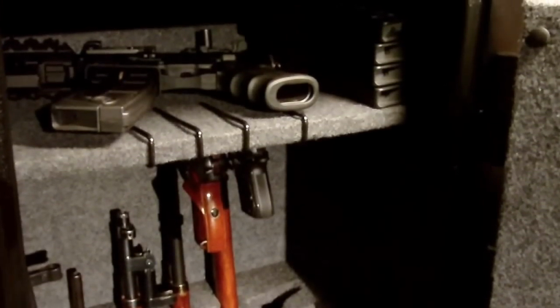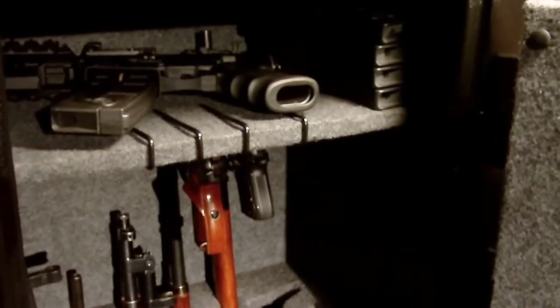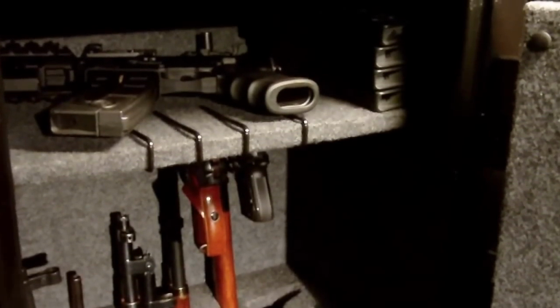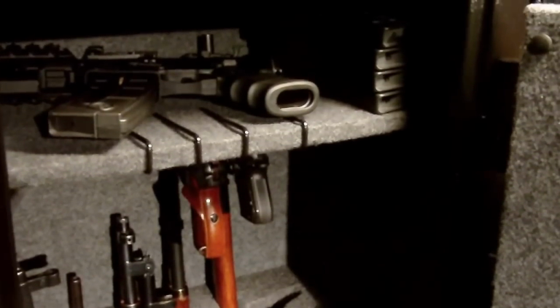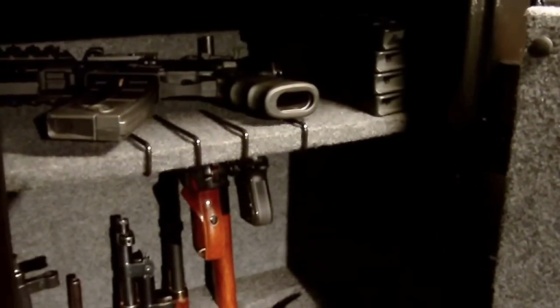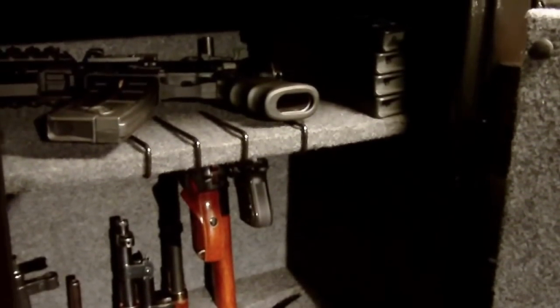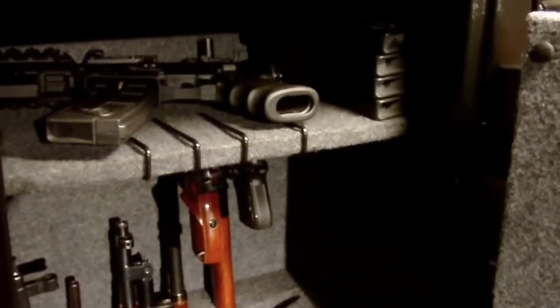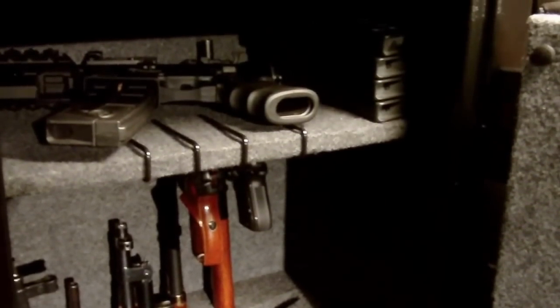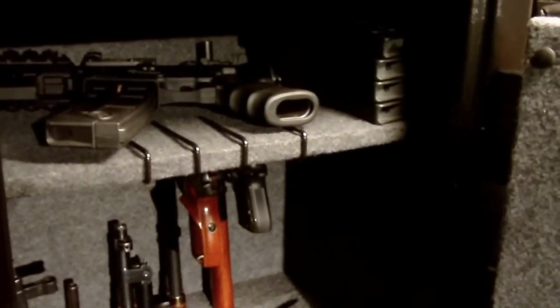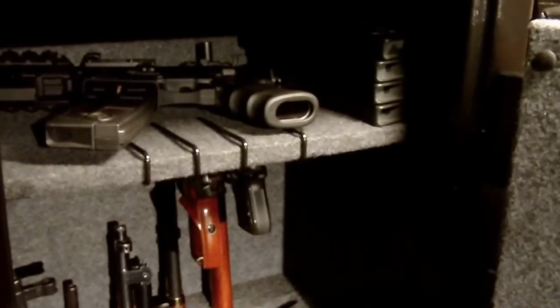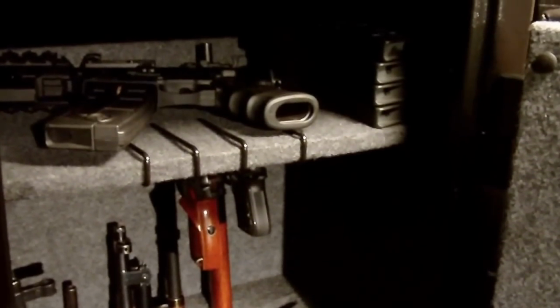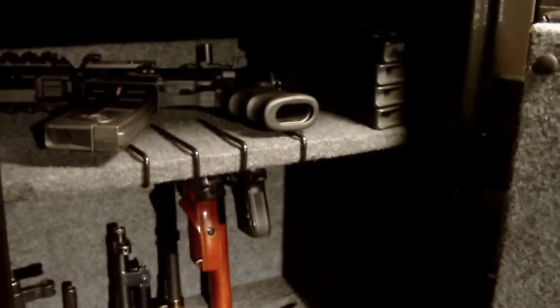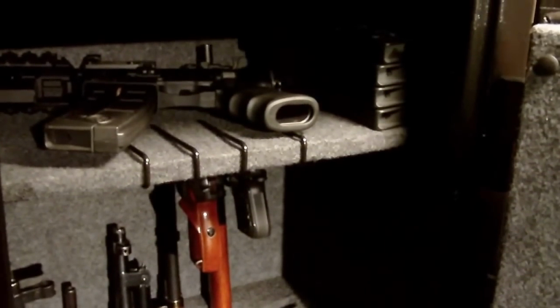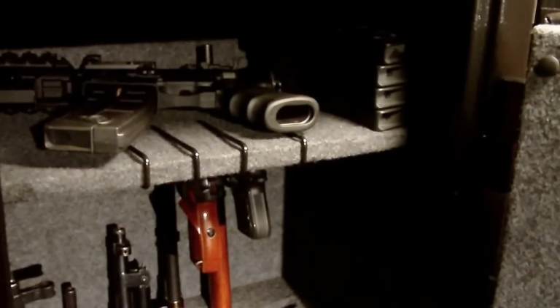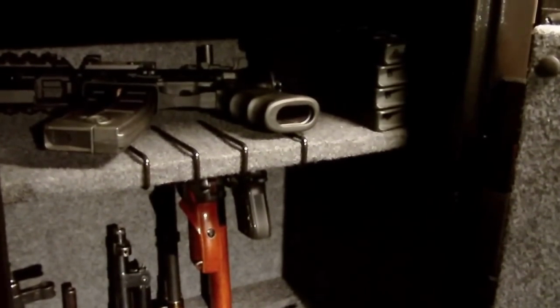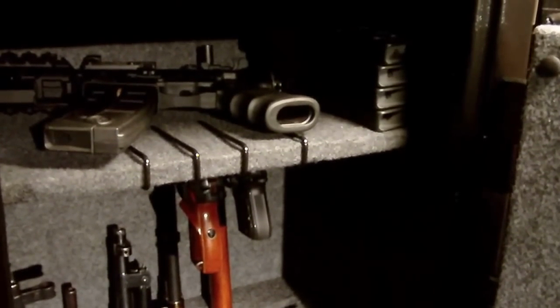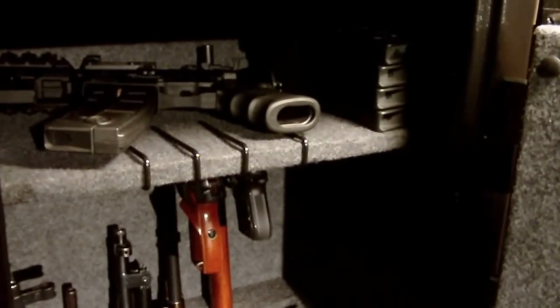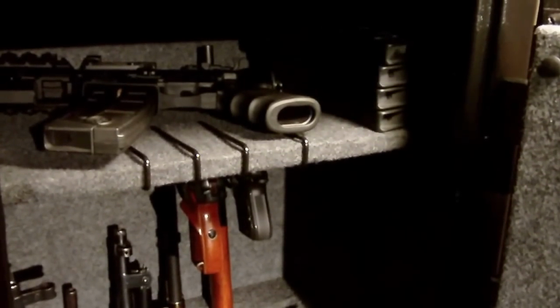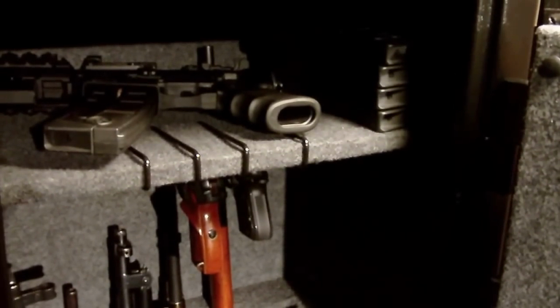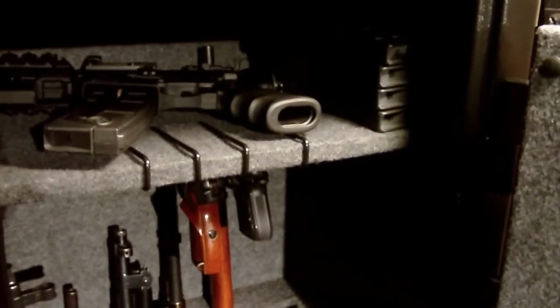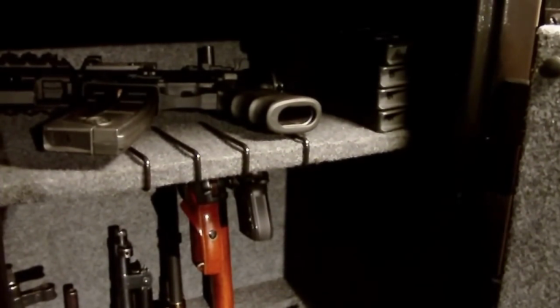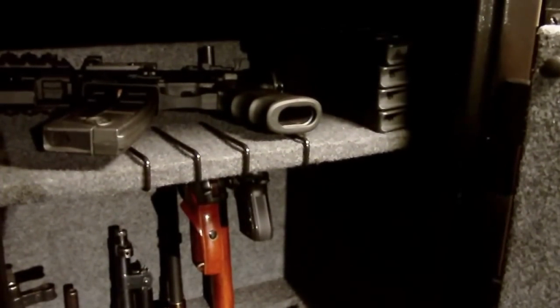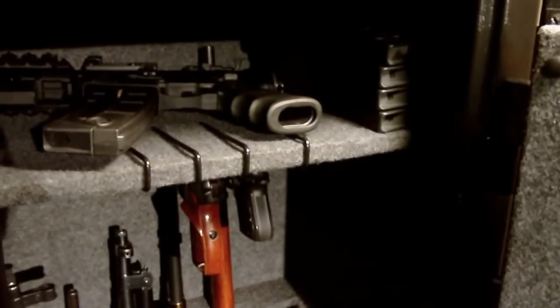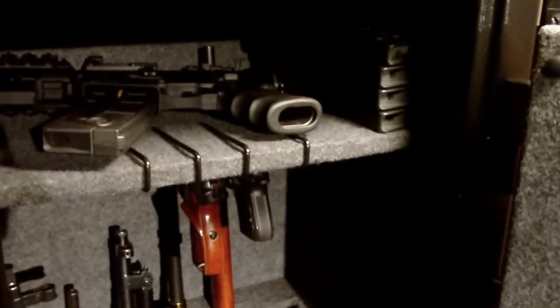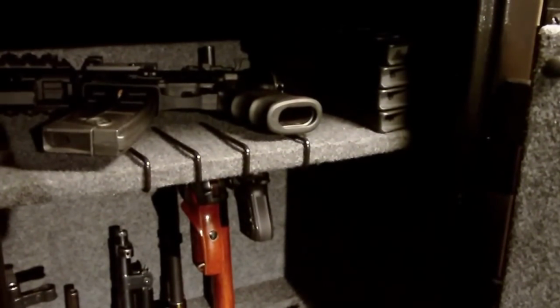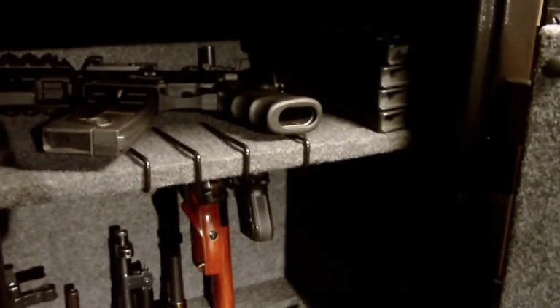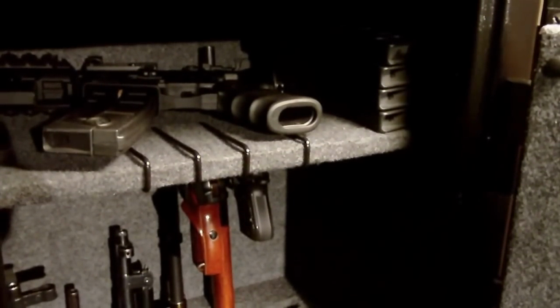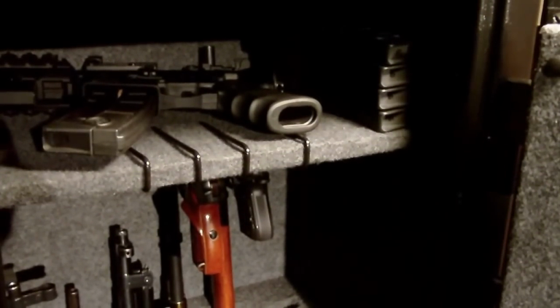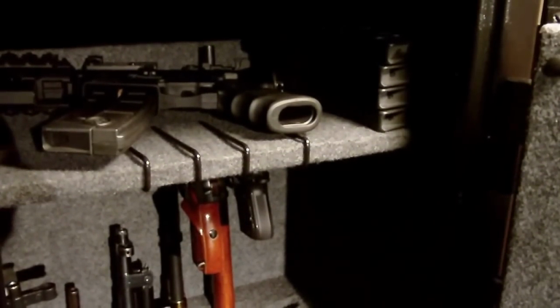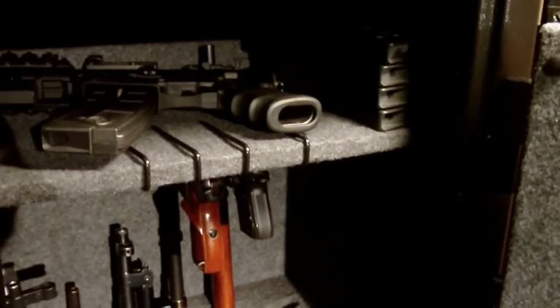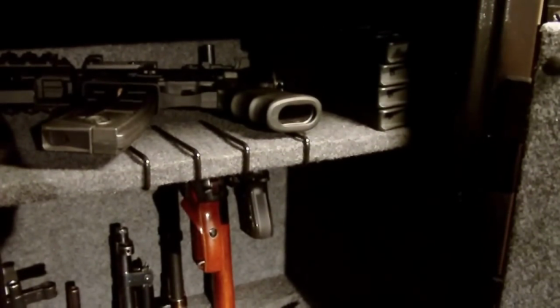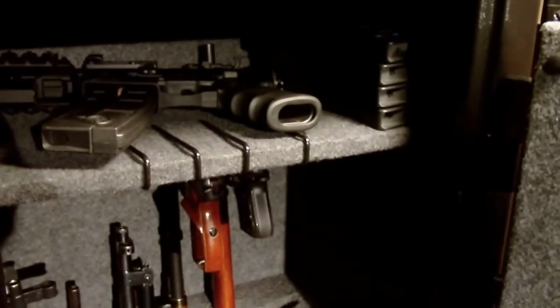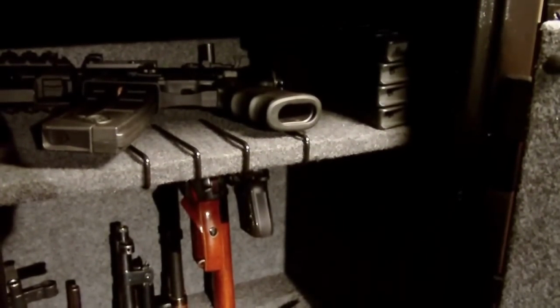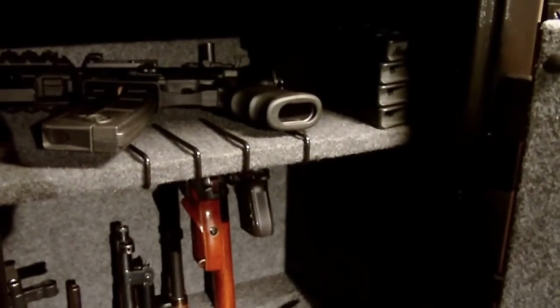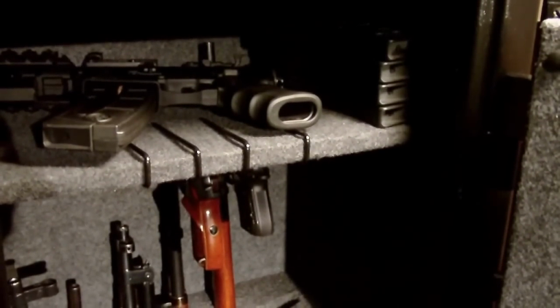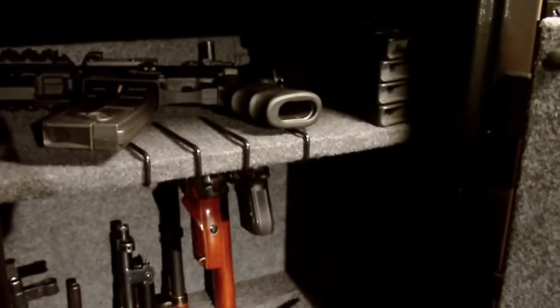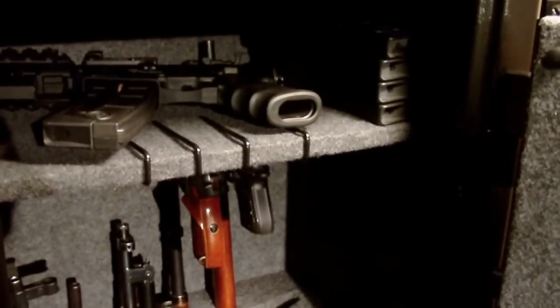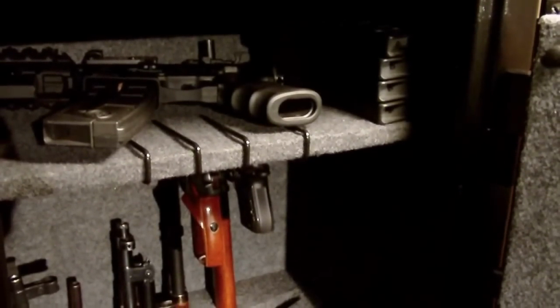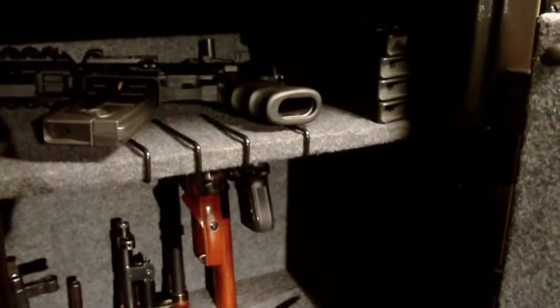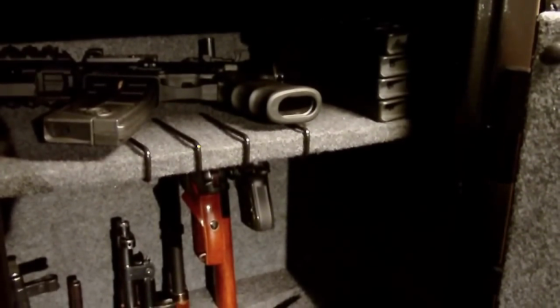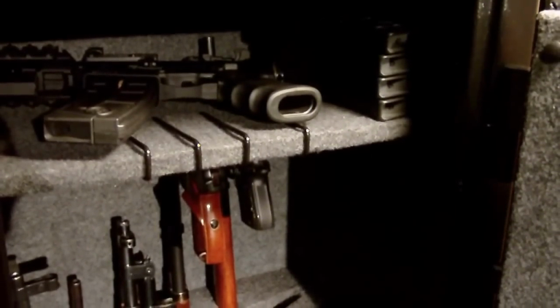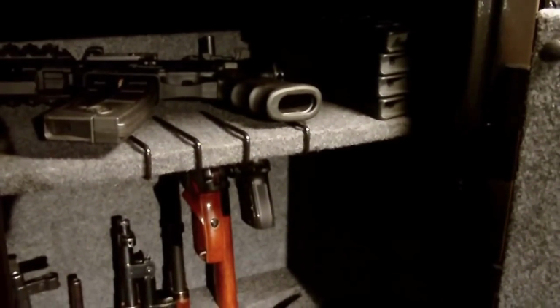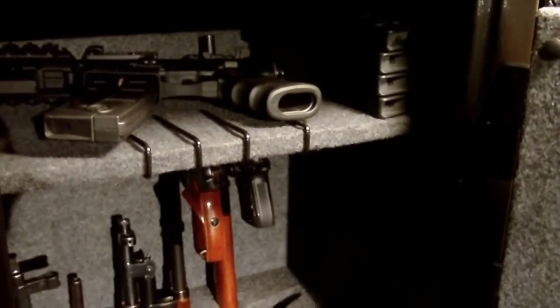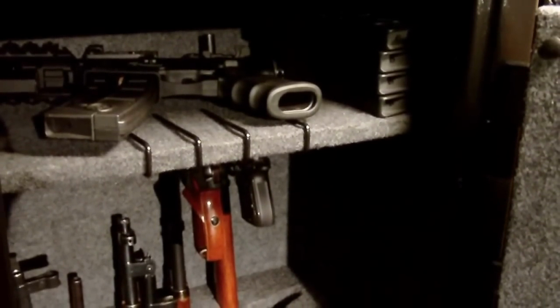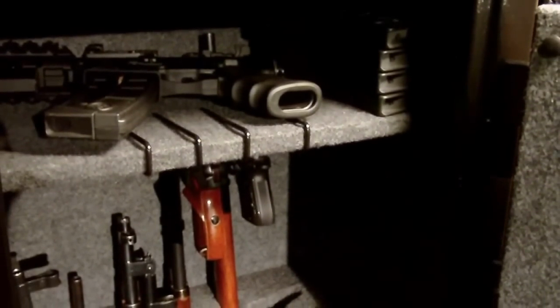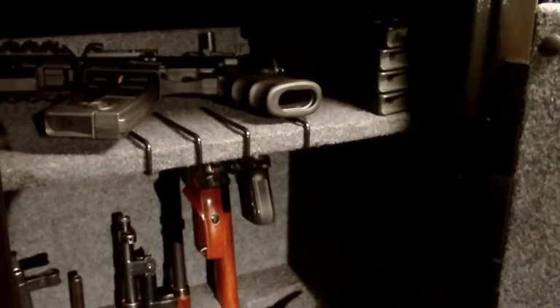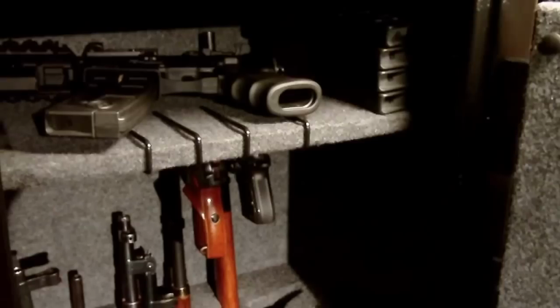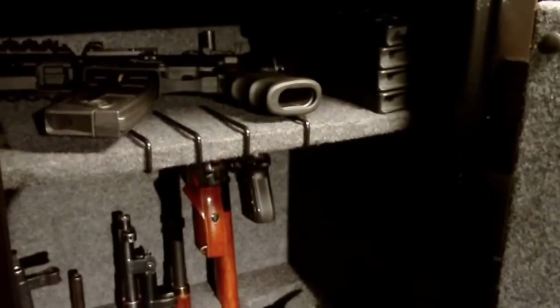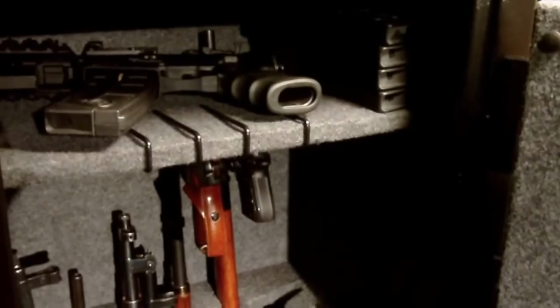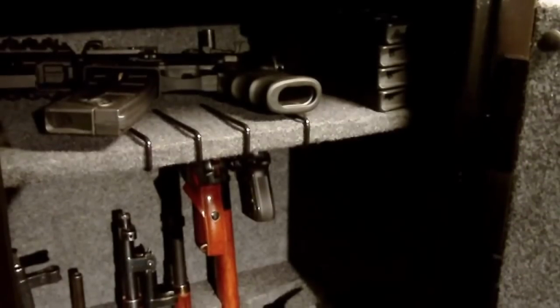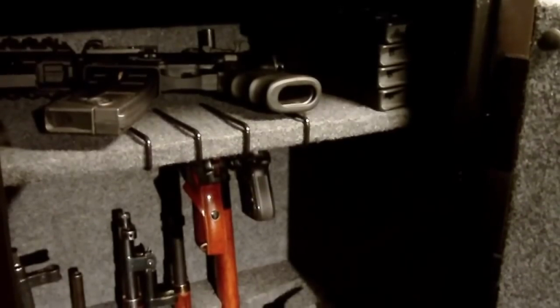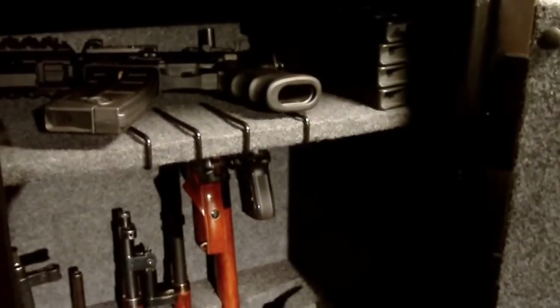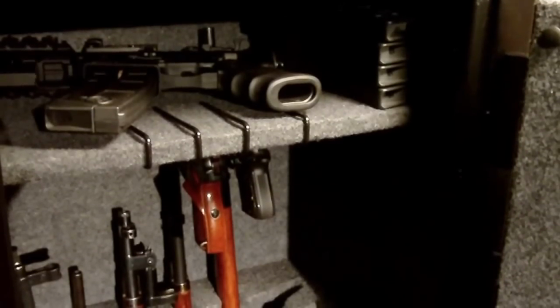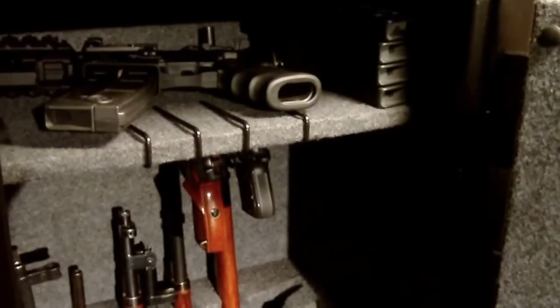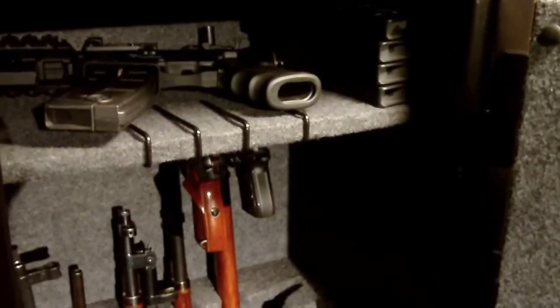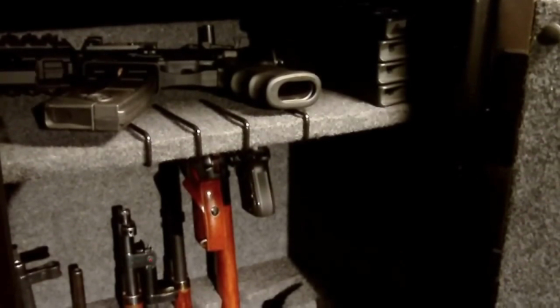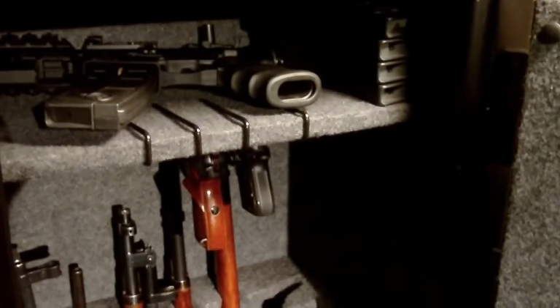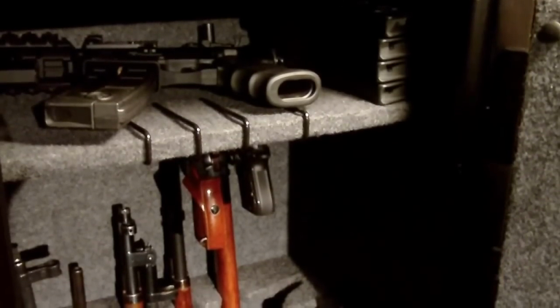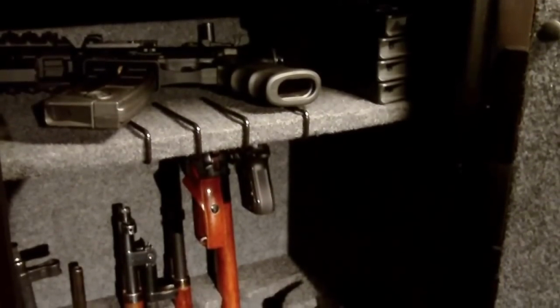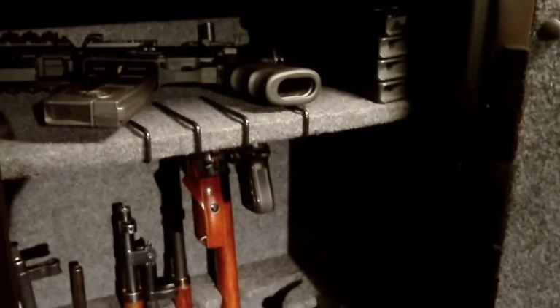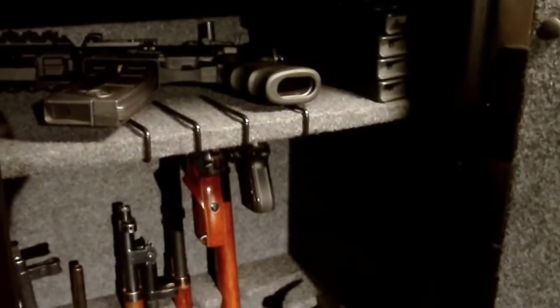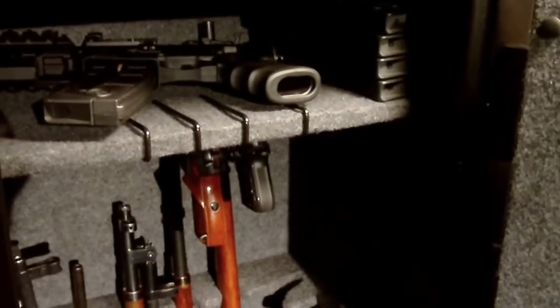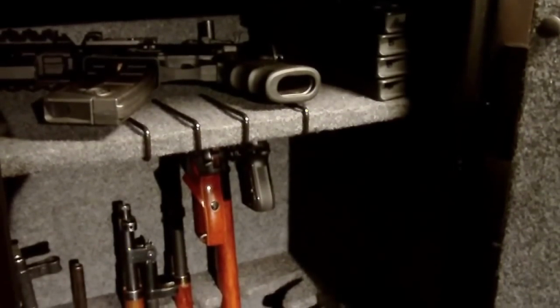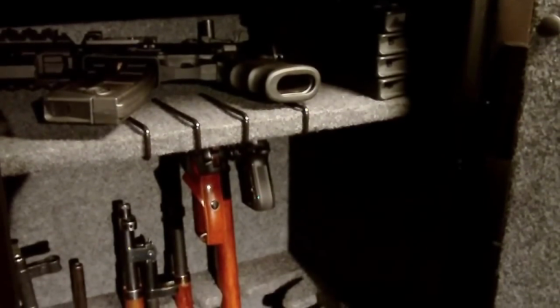Hey everyone, back again with you. Wanted to do a quick video on a product I've found for helping in gun storage in your gun safe.